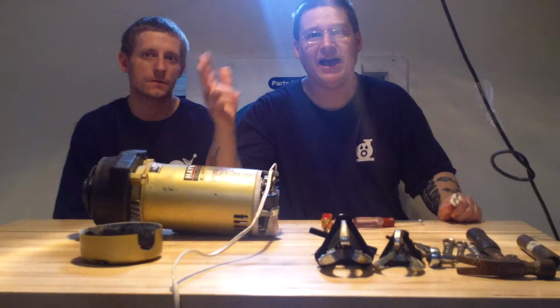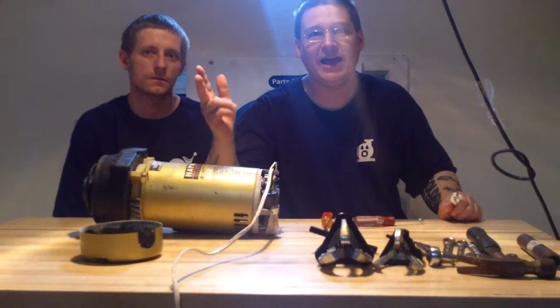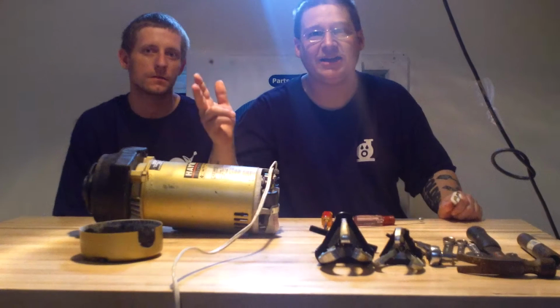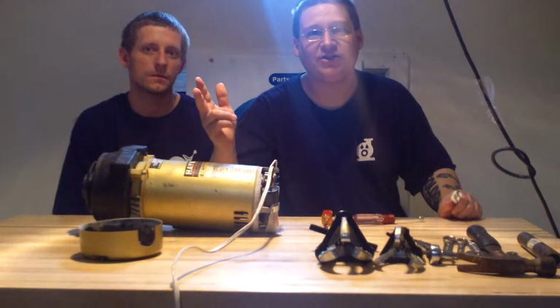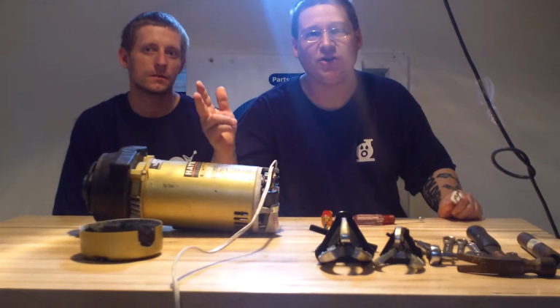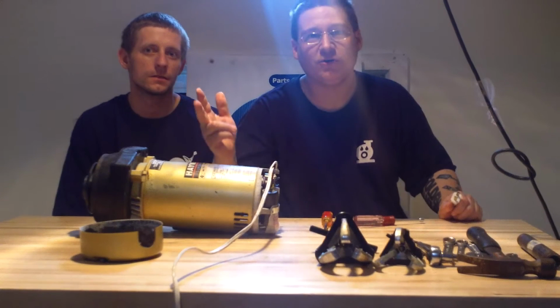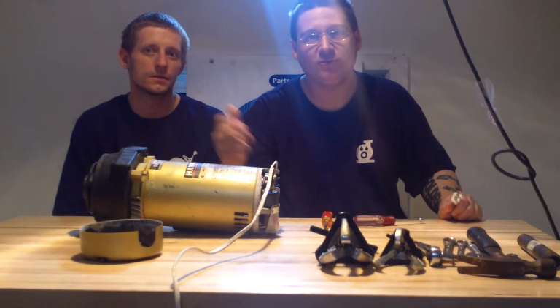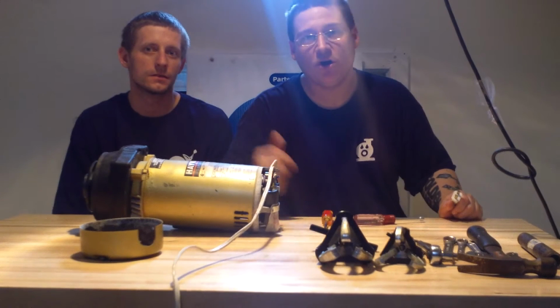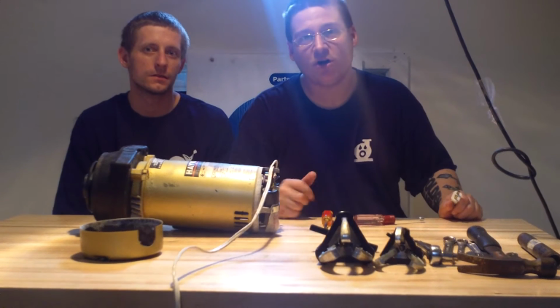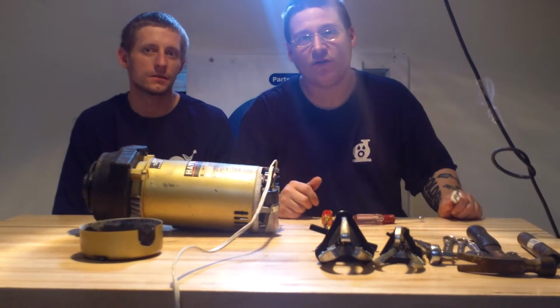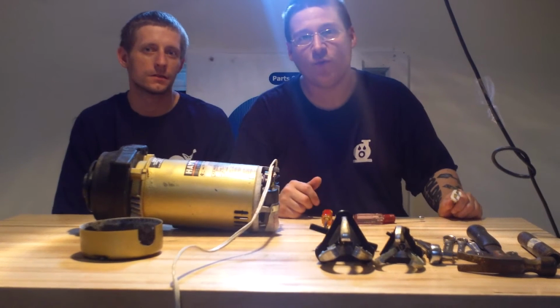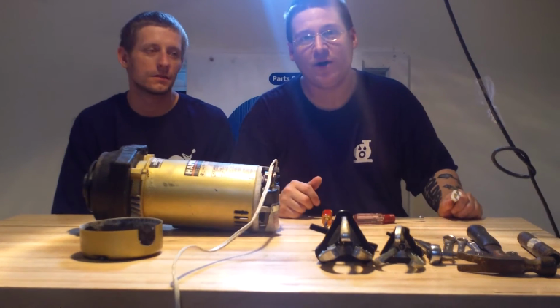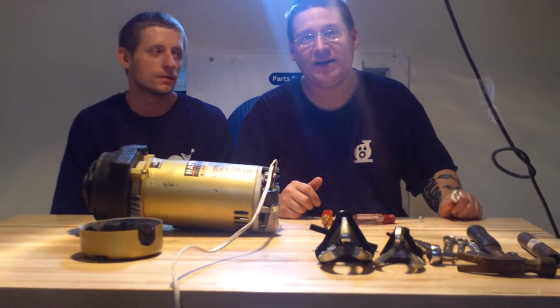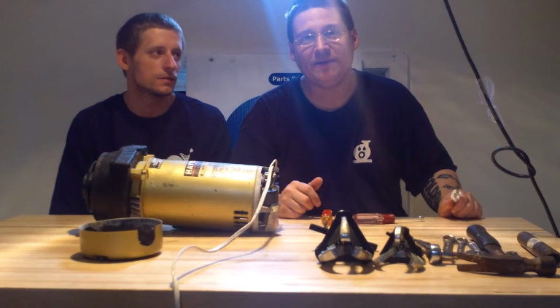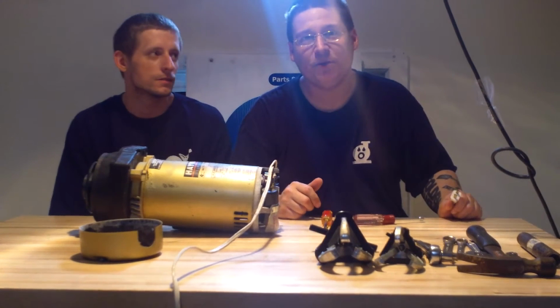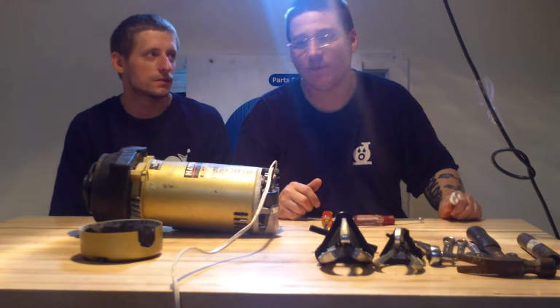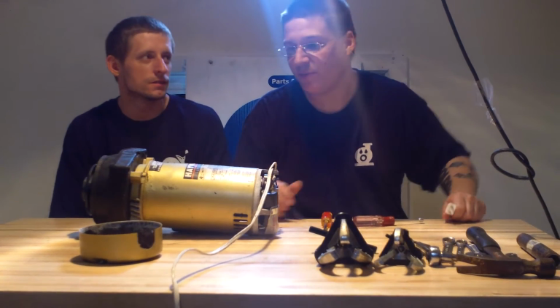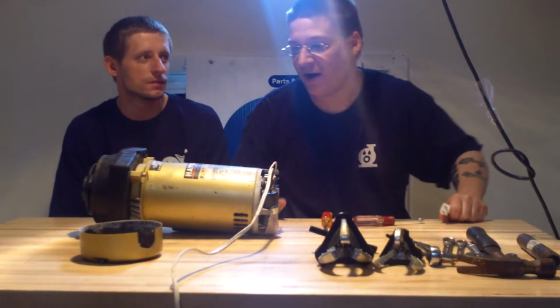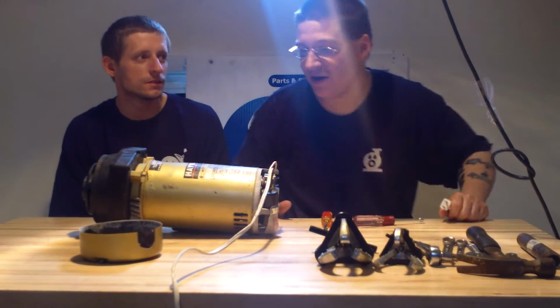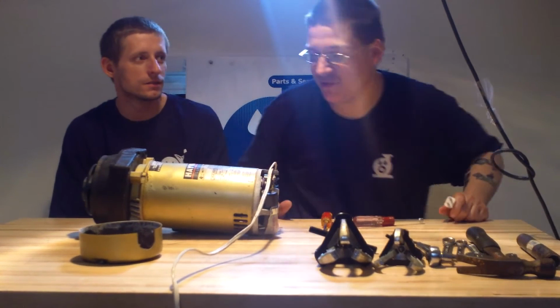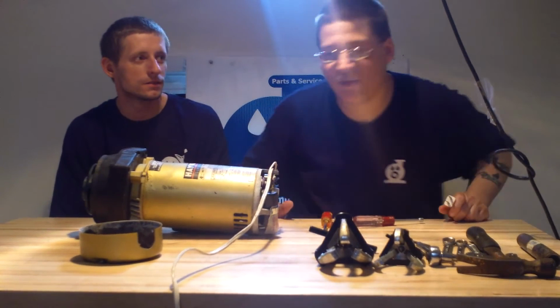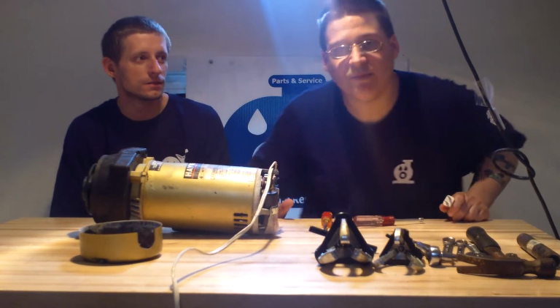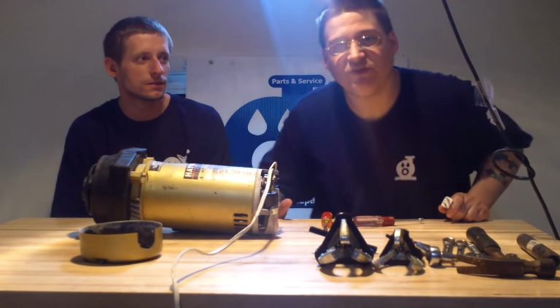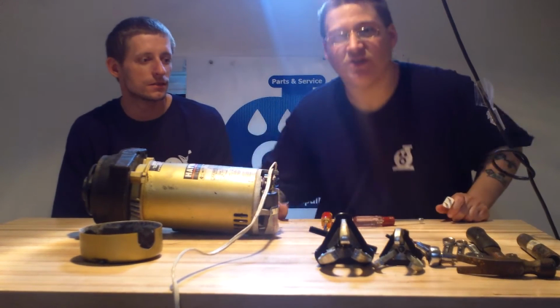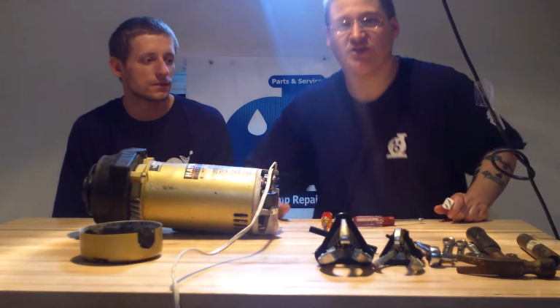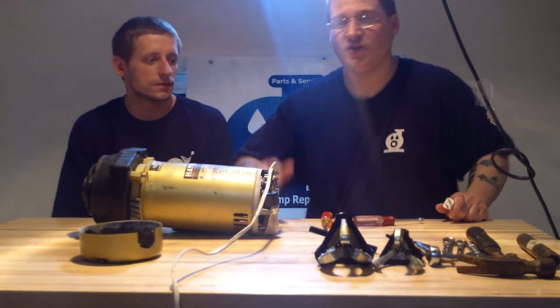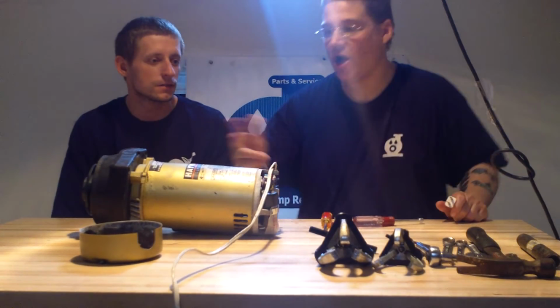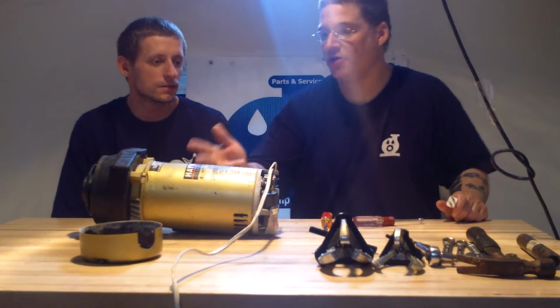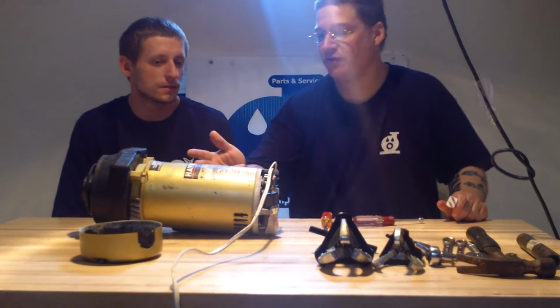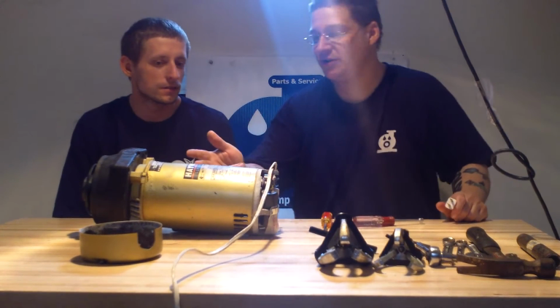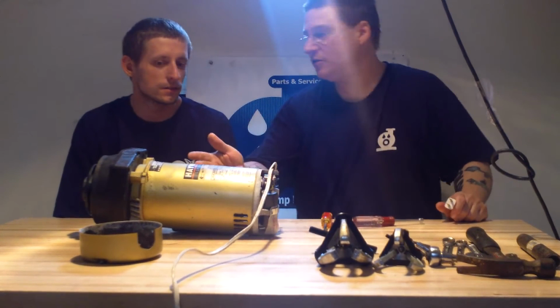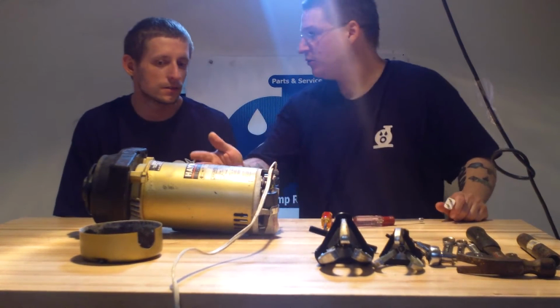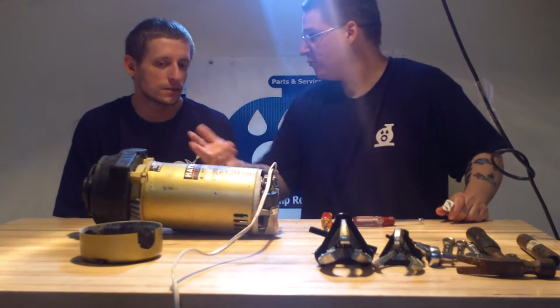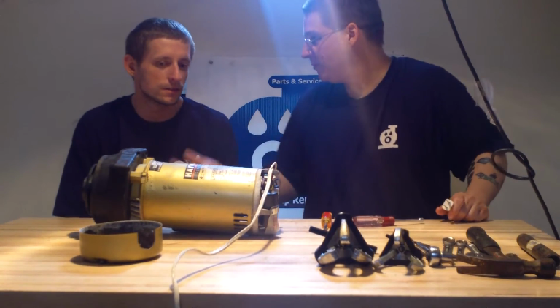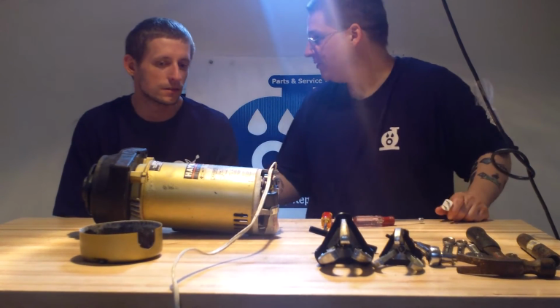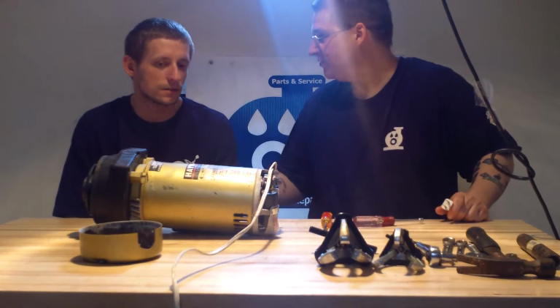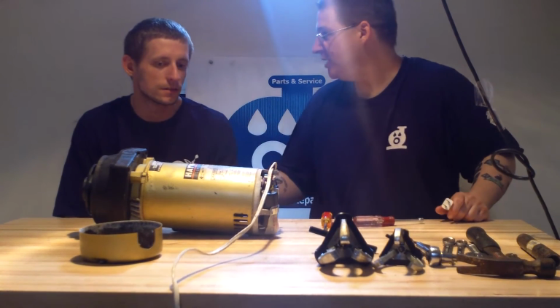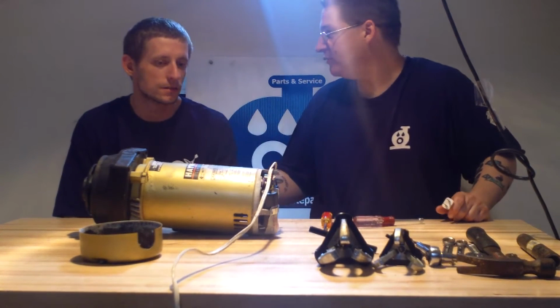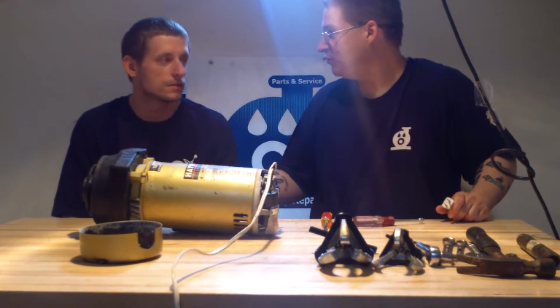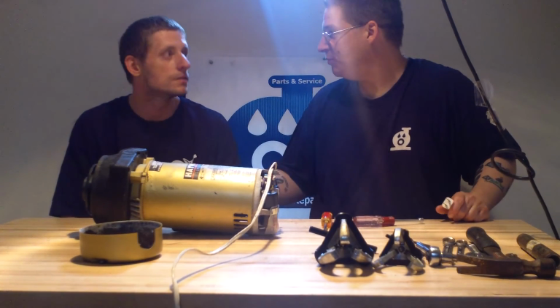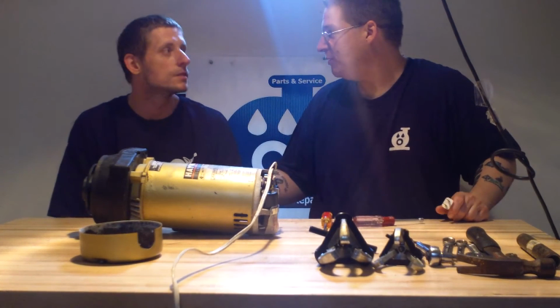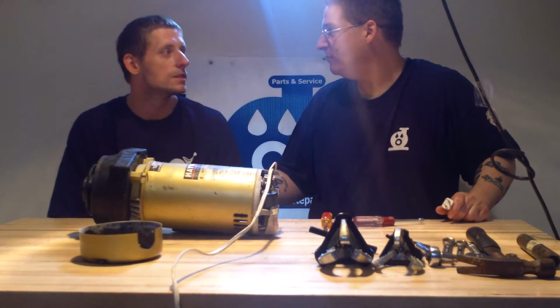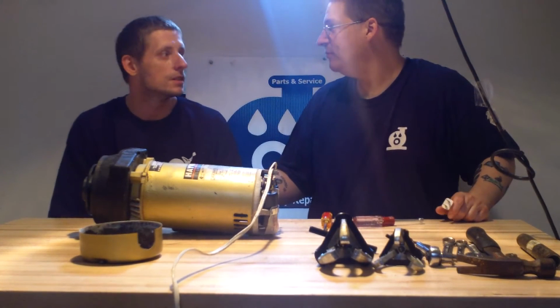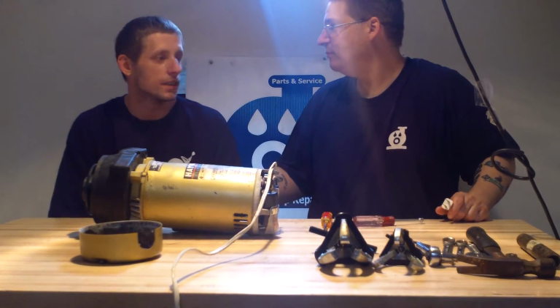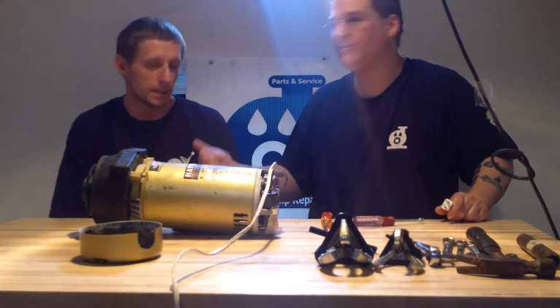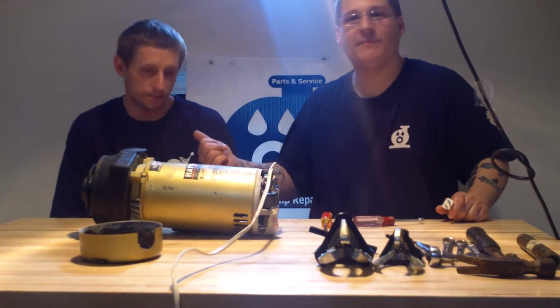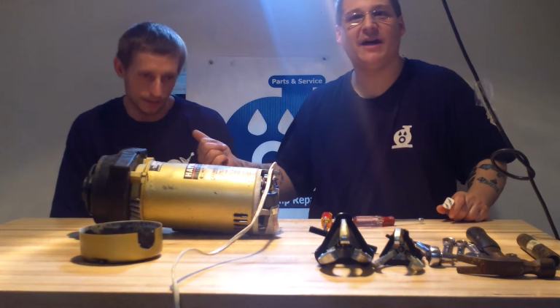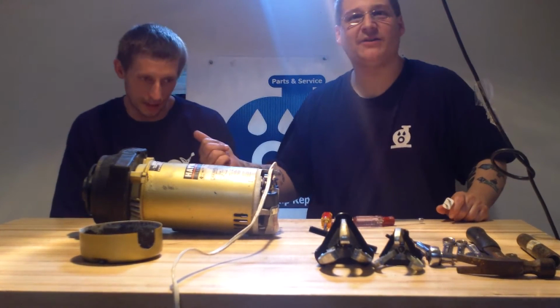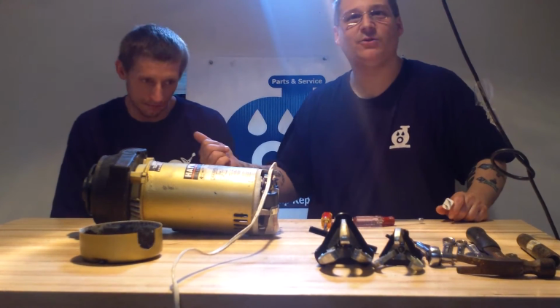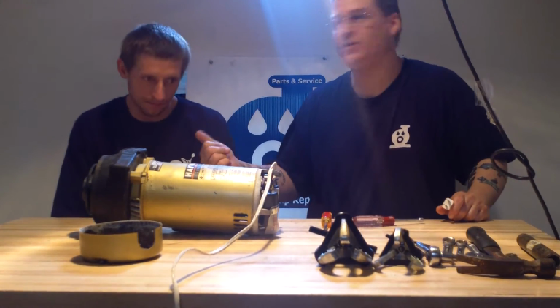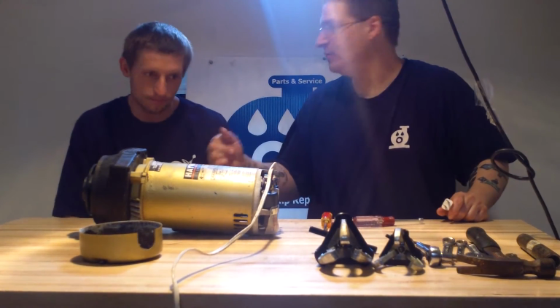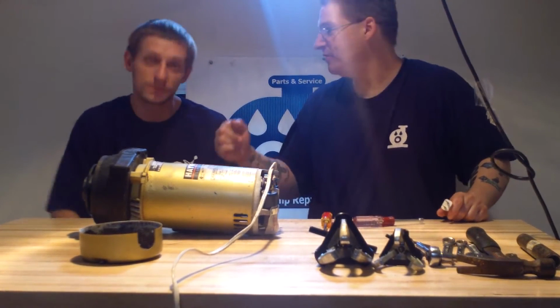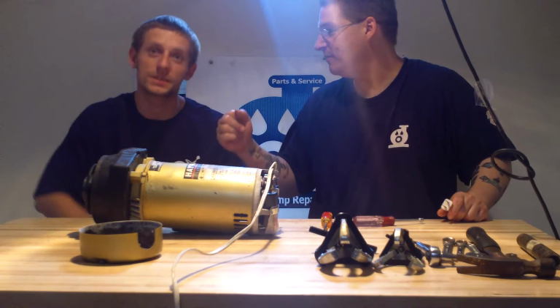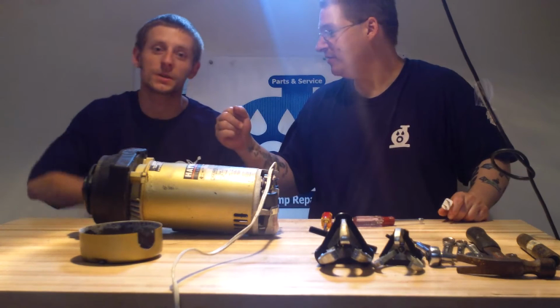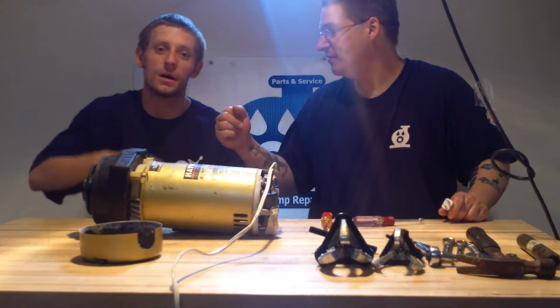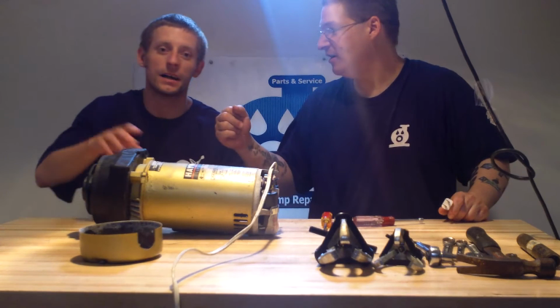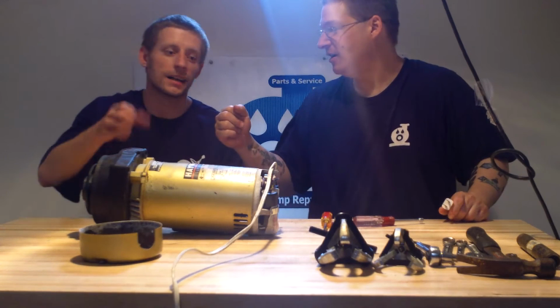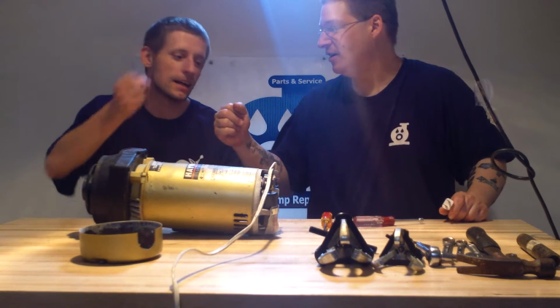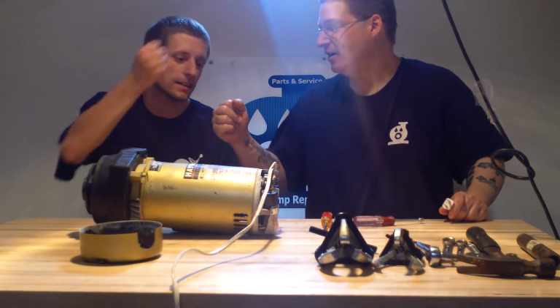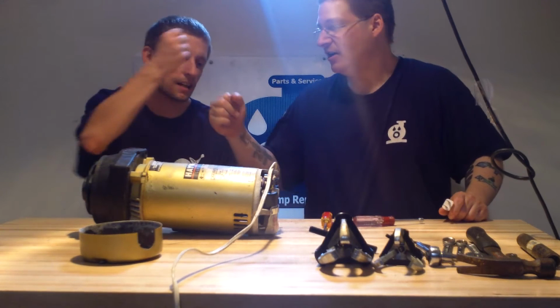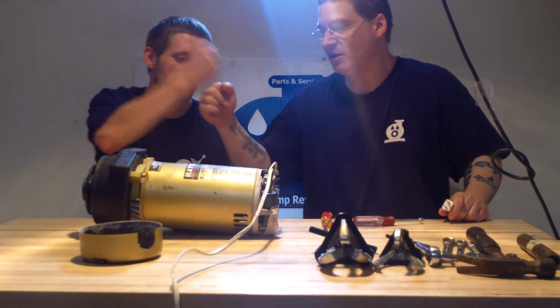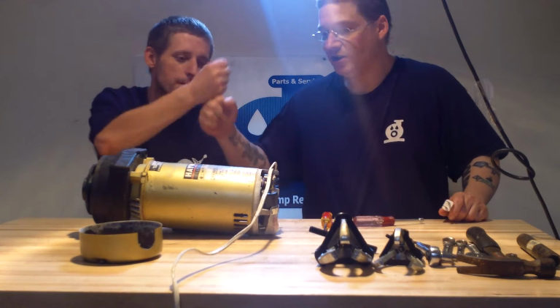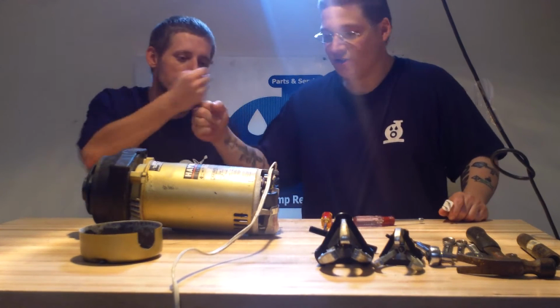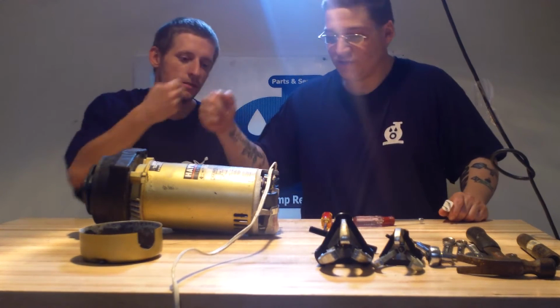Hey, it's Joe Tamargo from Whitehead Pump Repair. You've probably seen this in the other videos where we're building this Hayward 2 pump. This is my man Lucas. What's up, man? What's going on, guys? How are you doing?